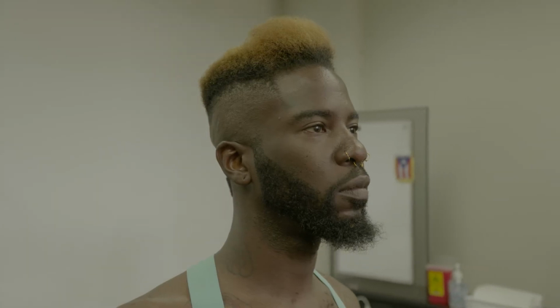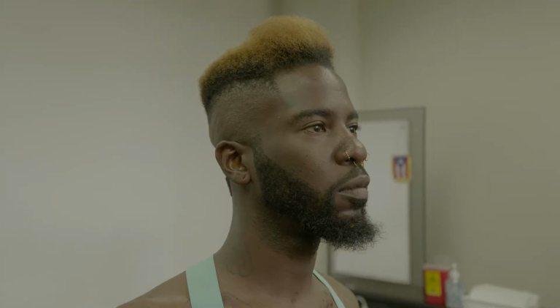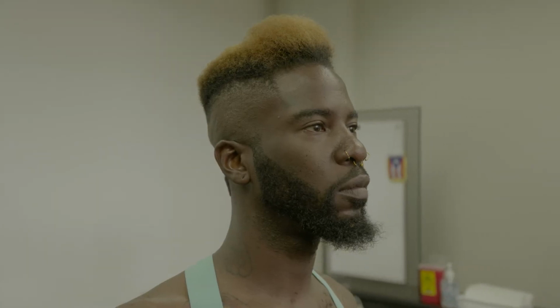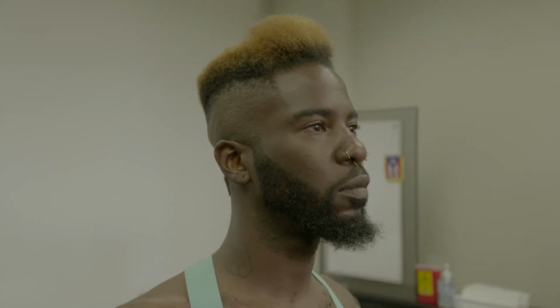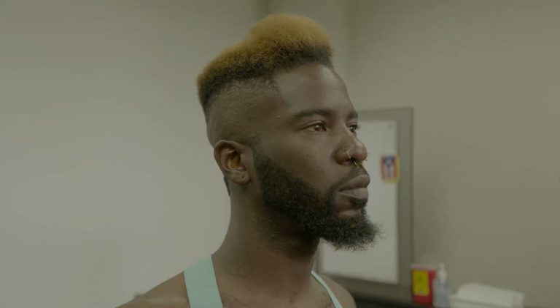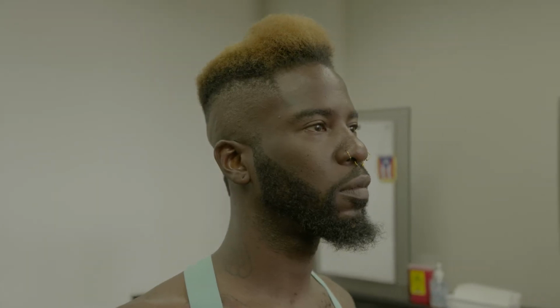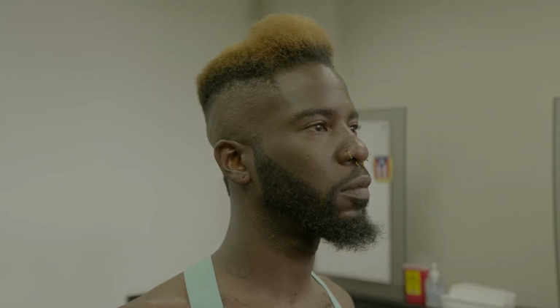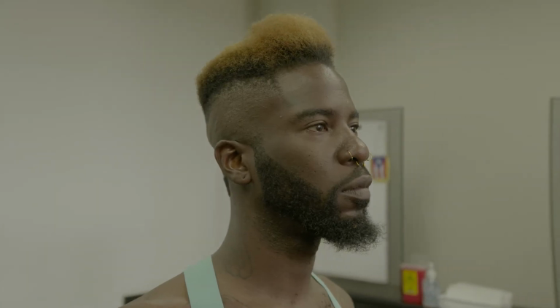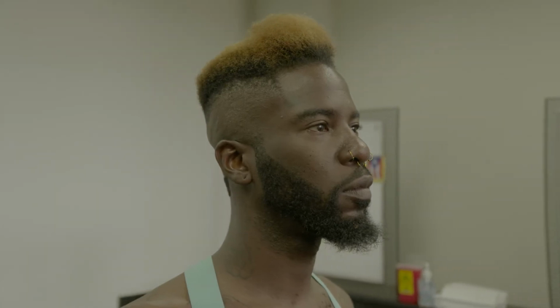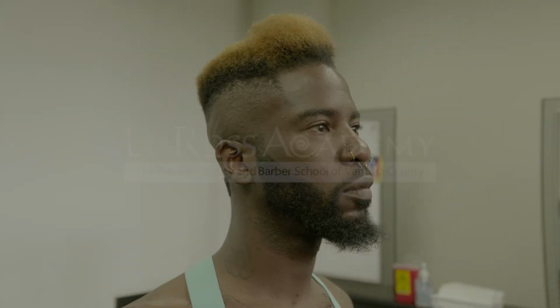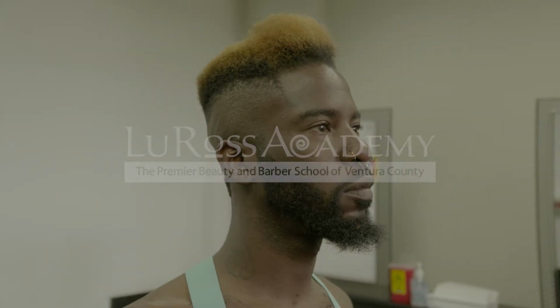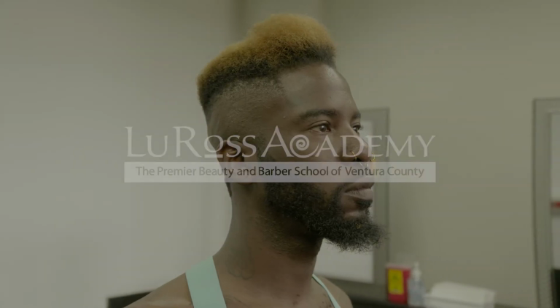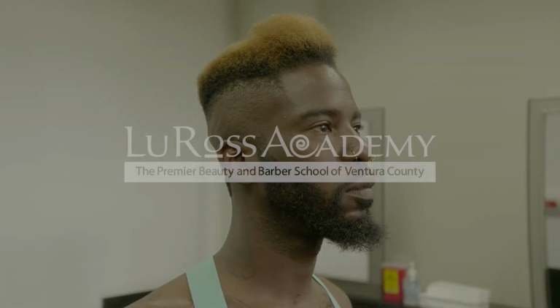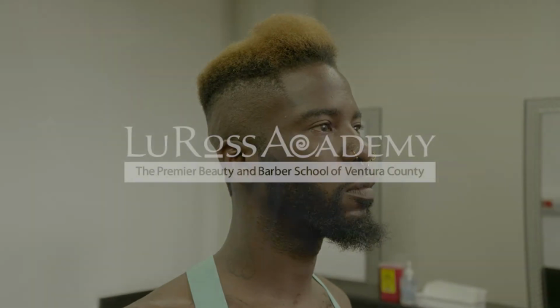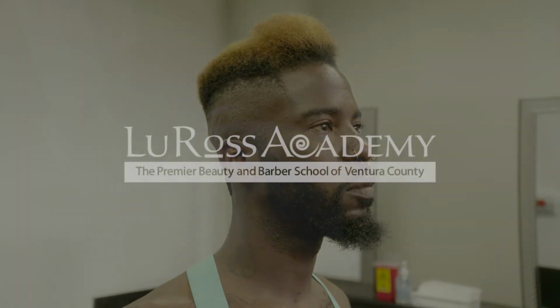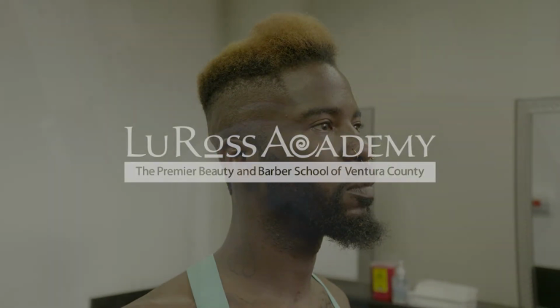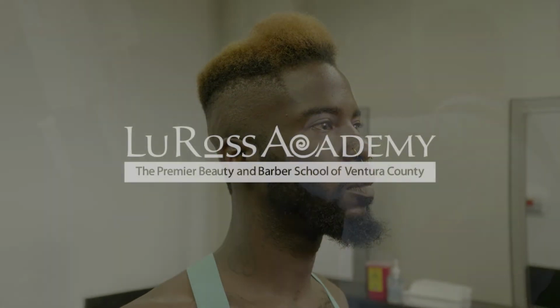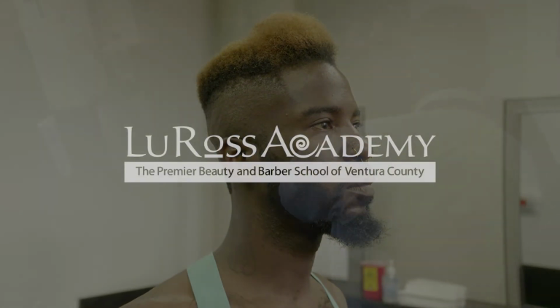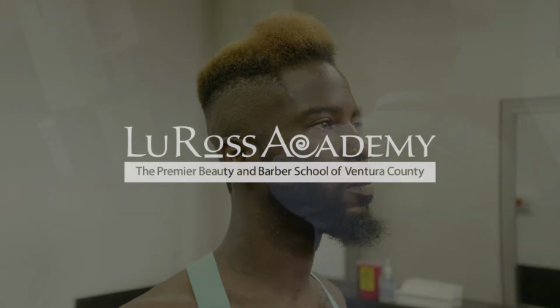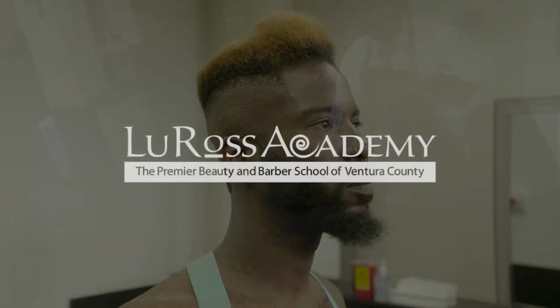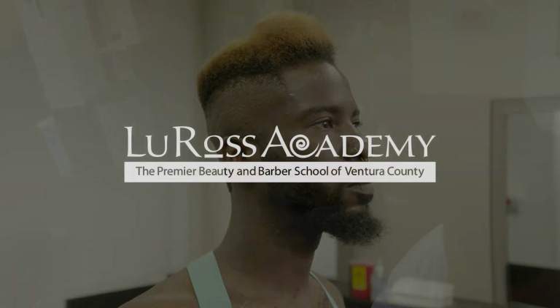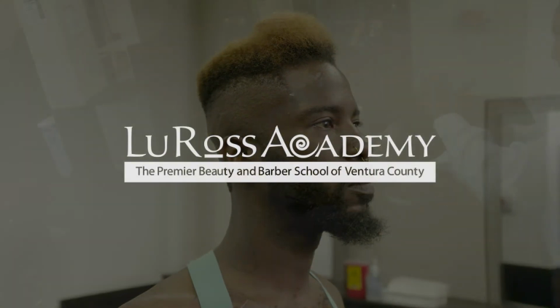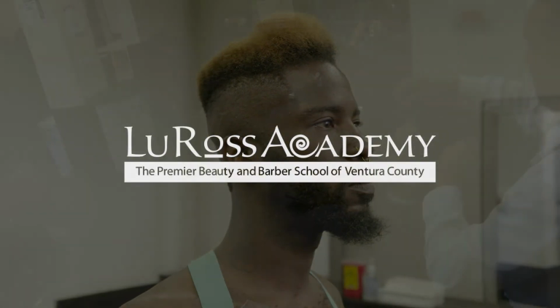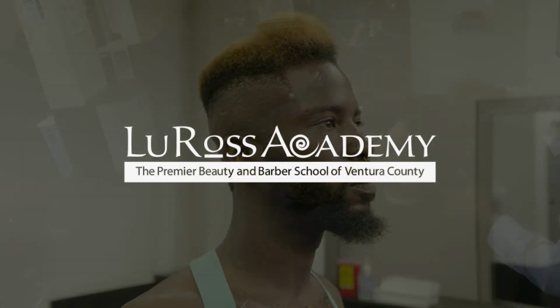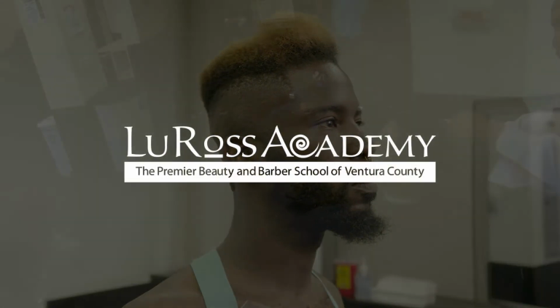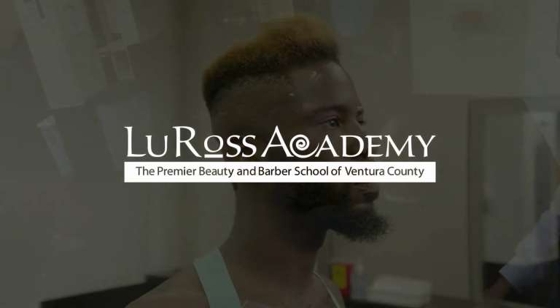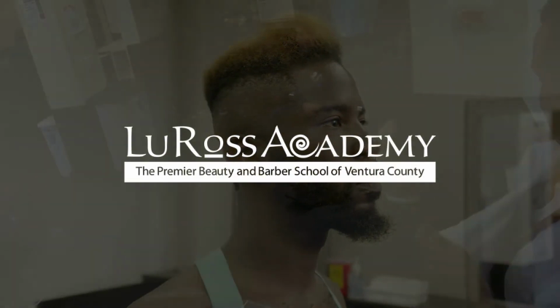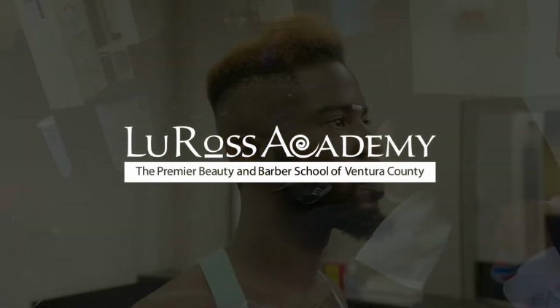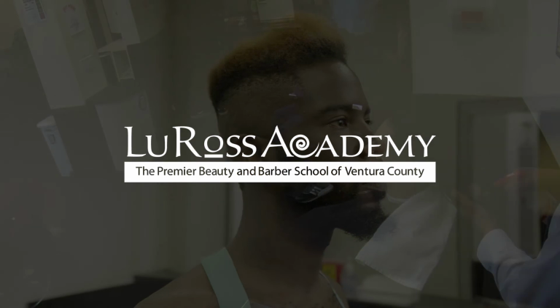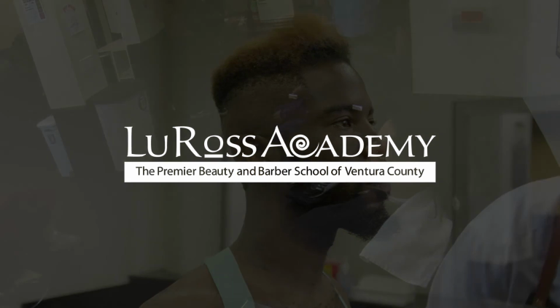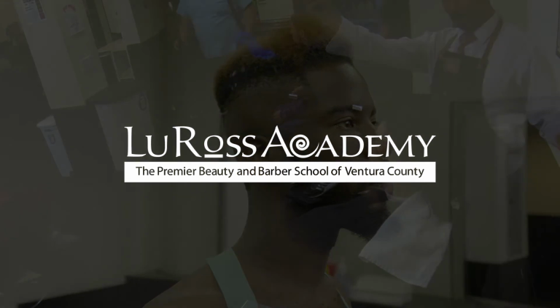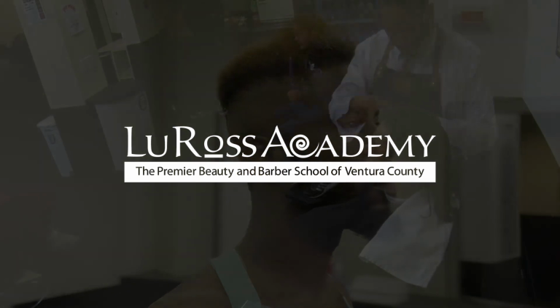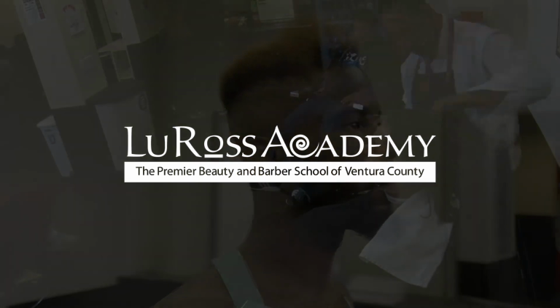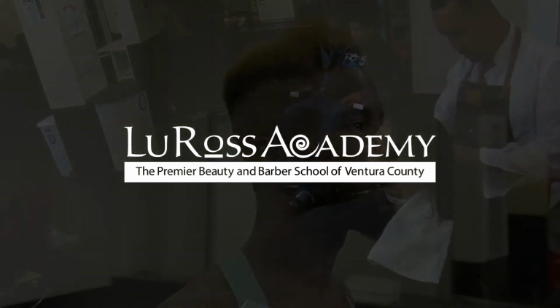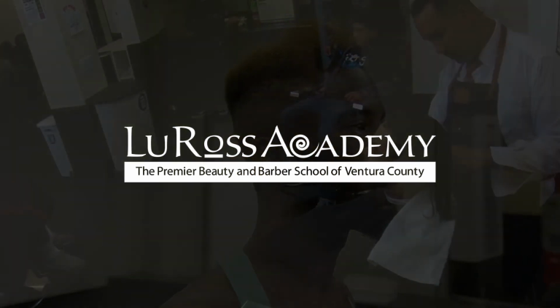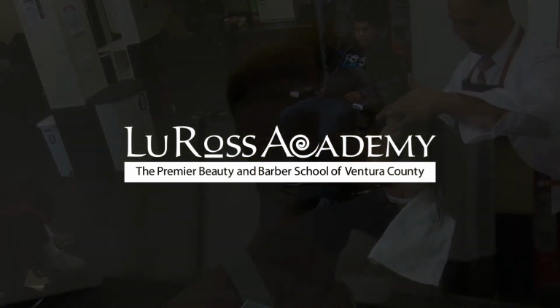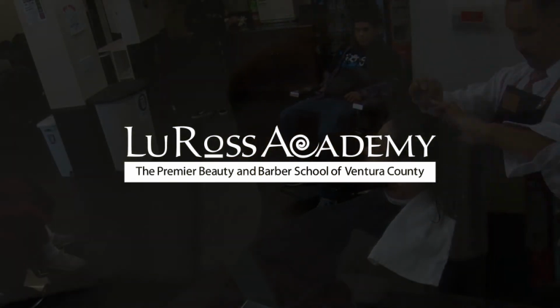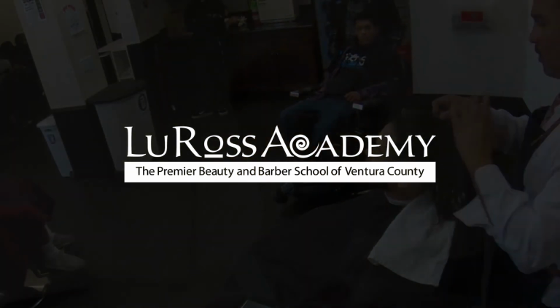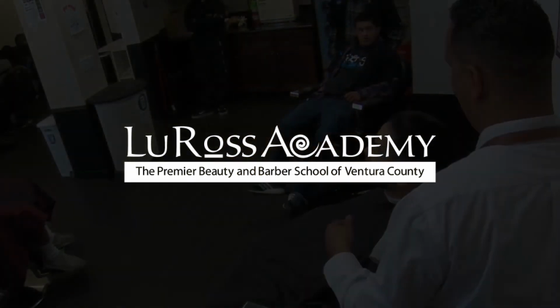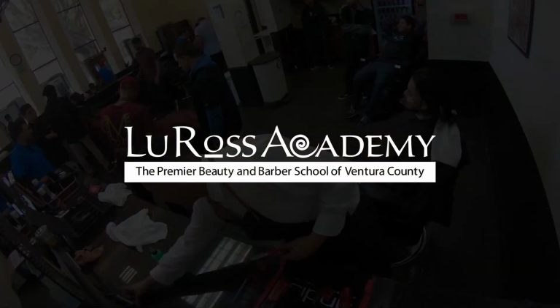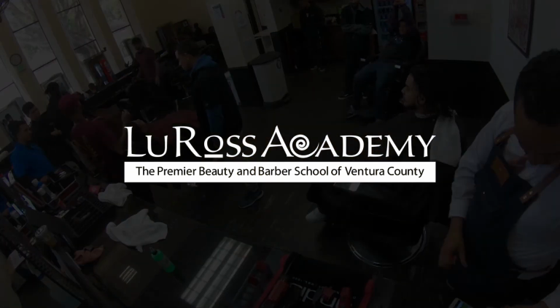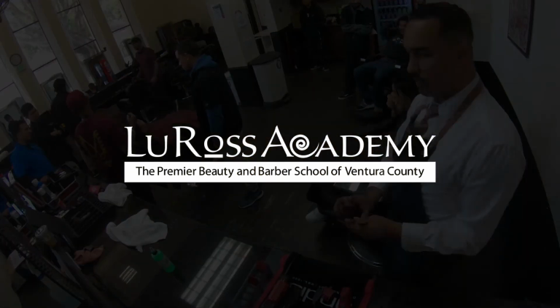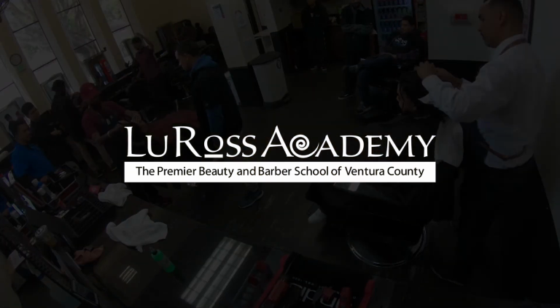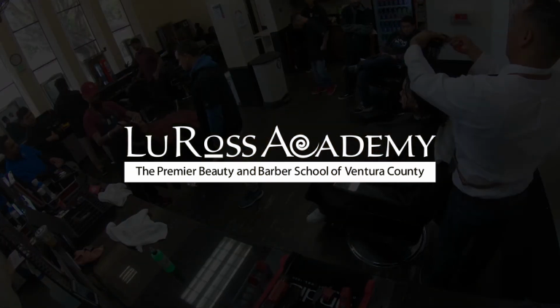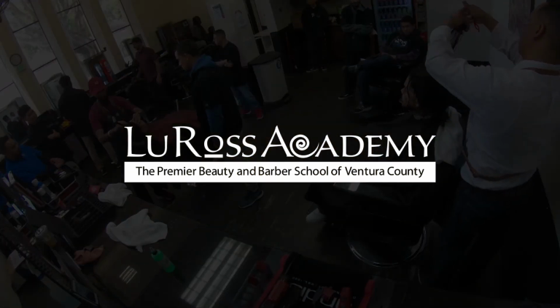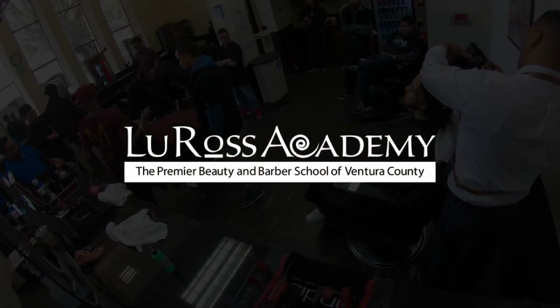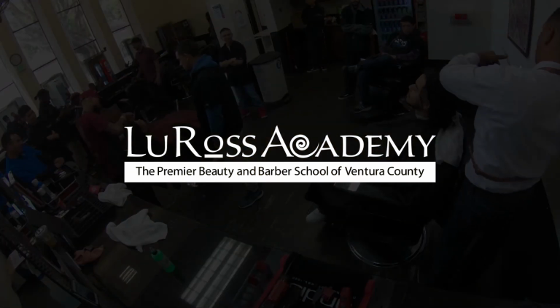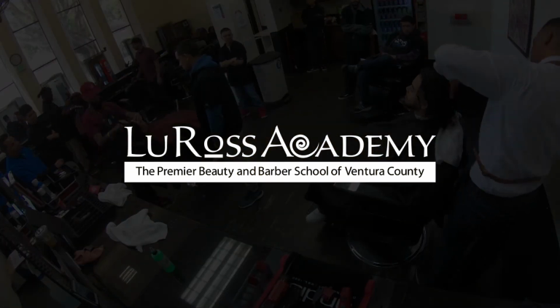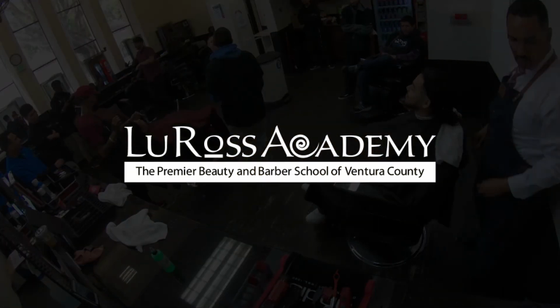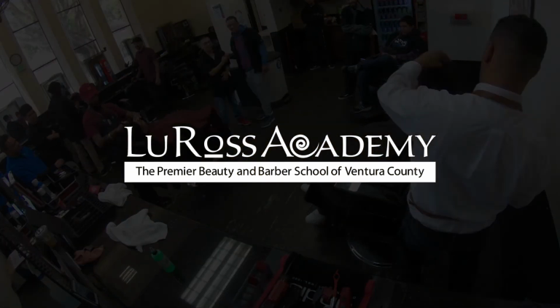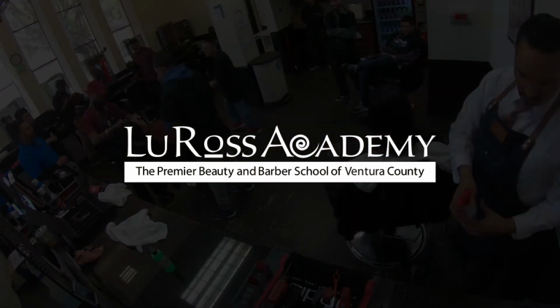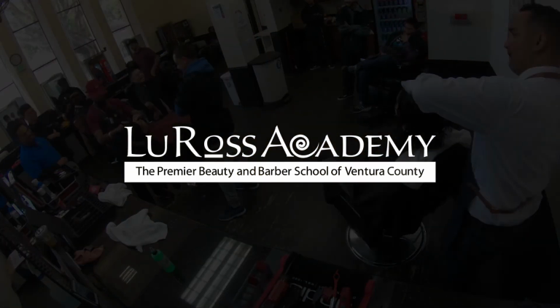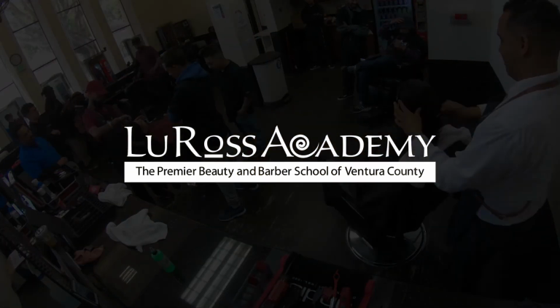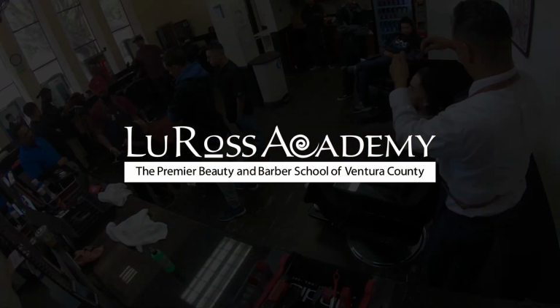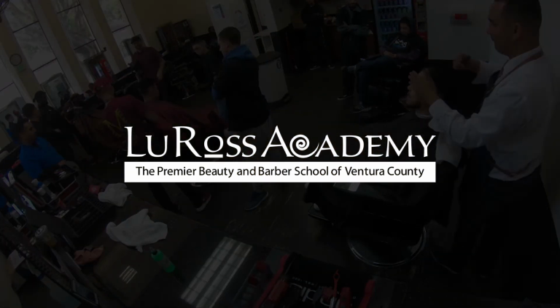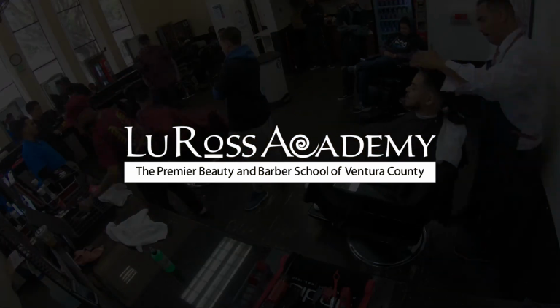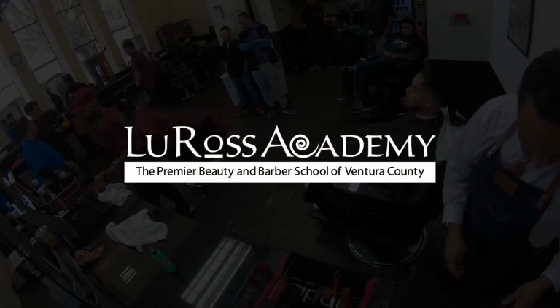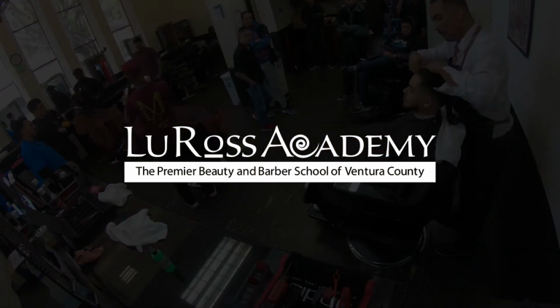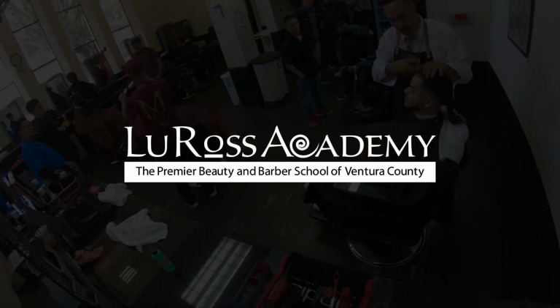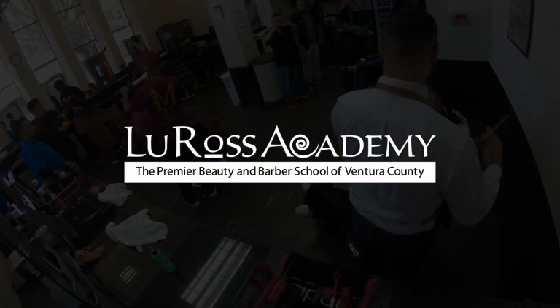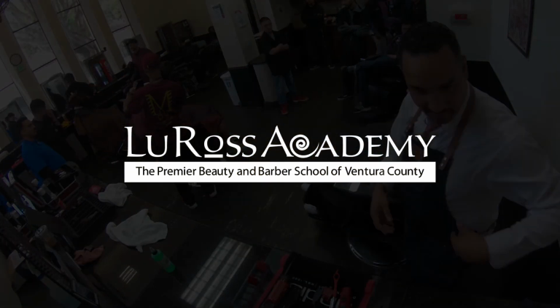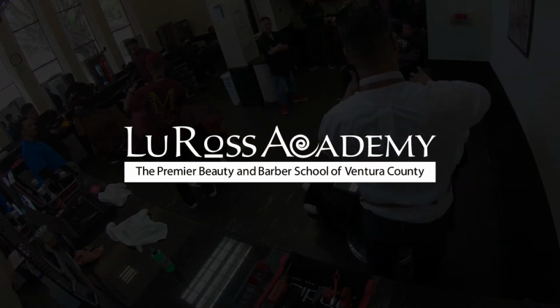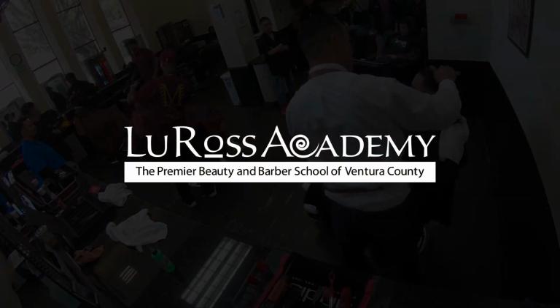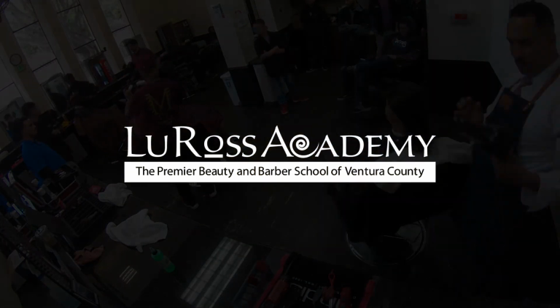For more information on how to do this haircut, visit us online at www.lourossacademy.com.